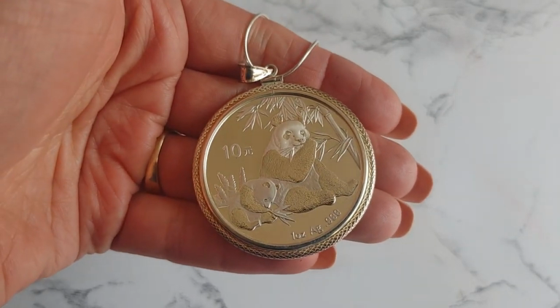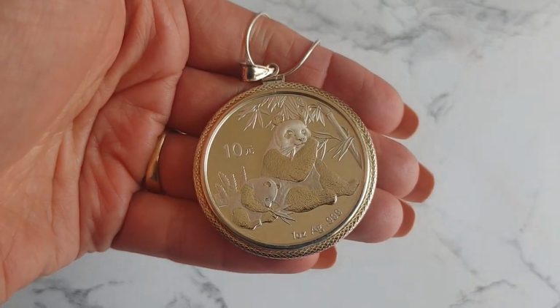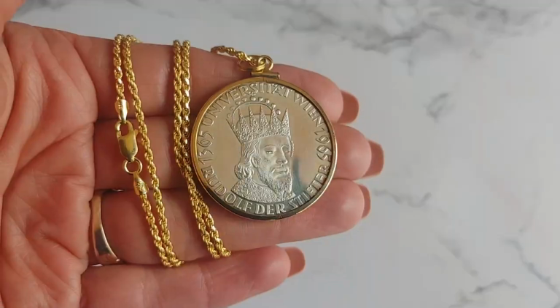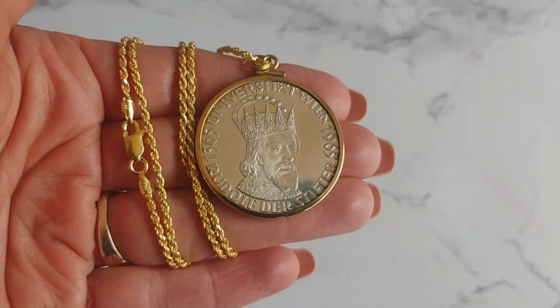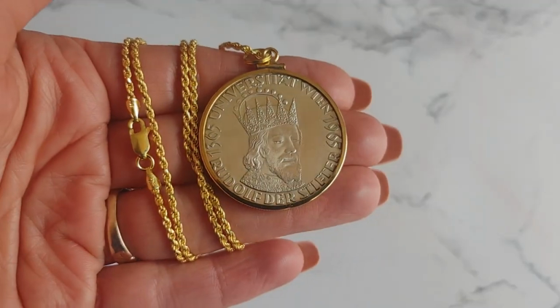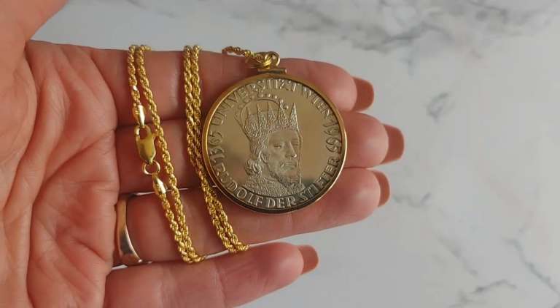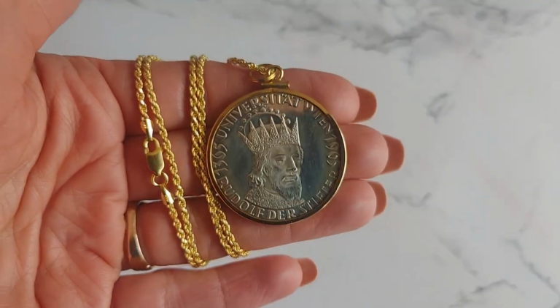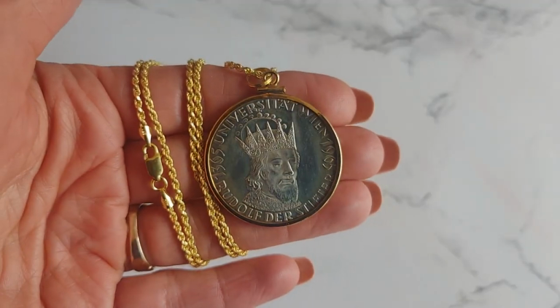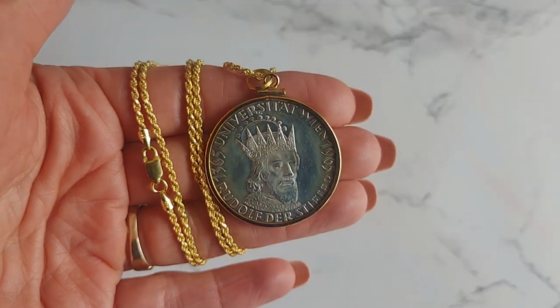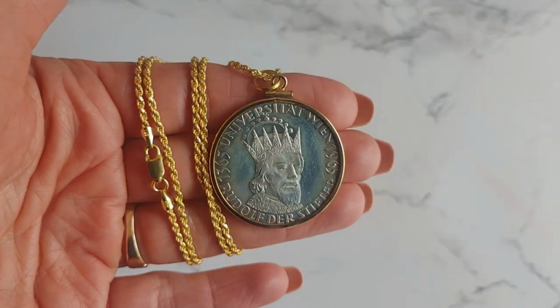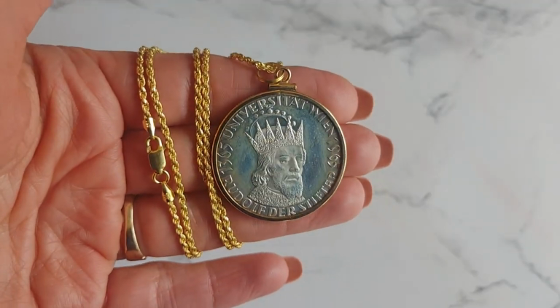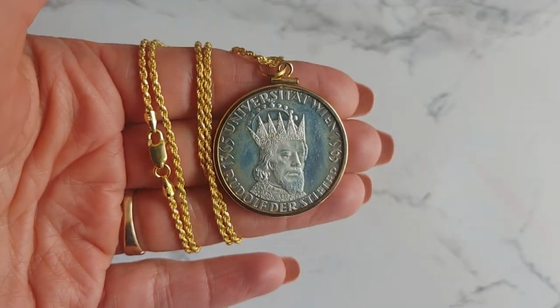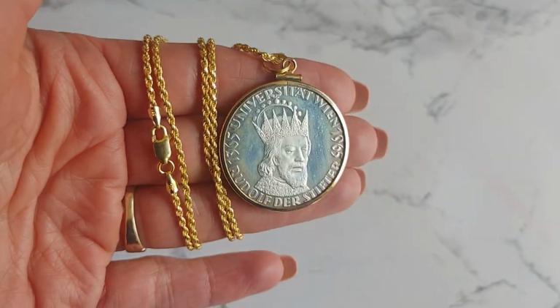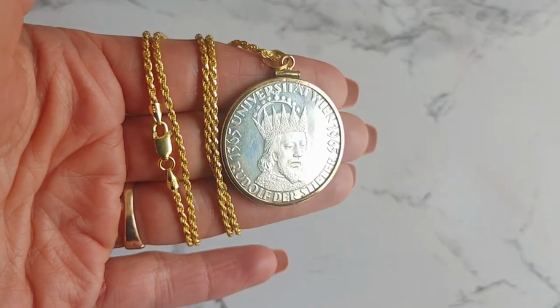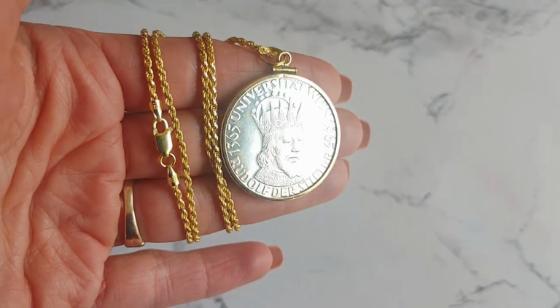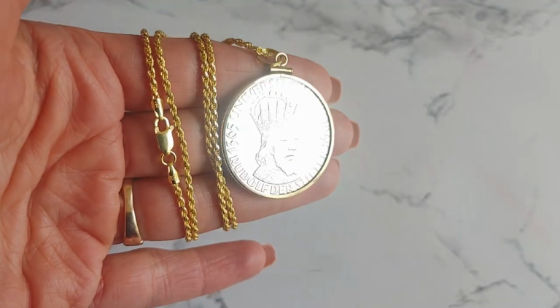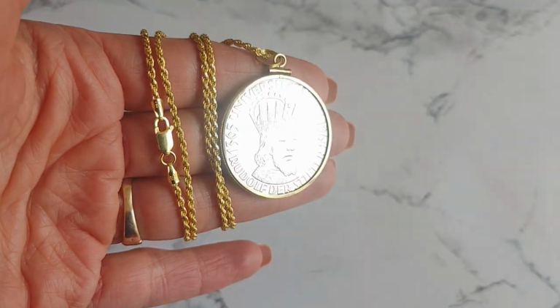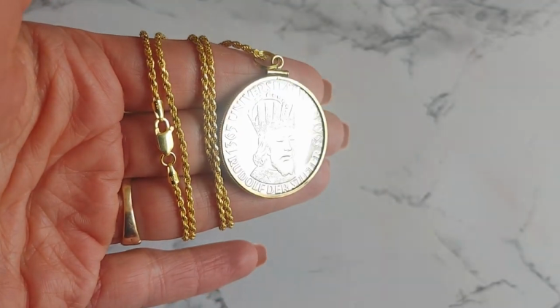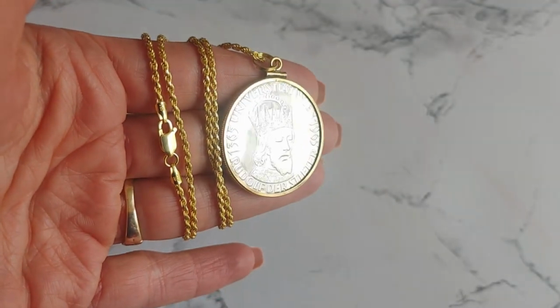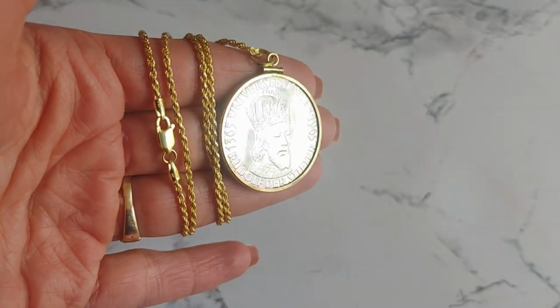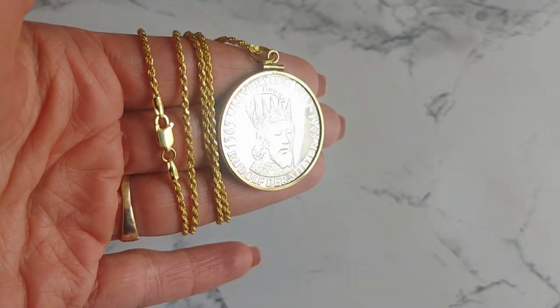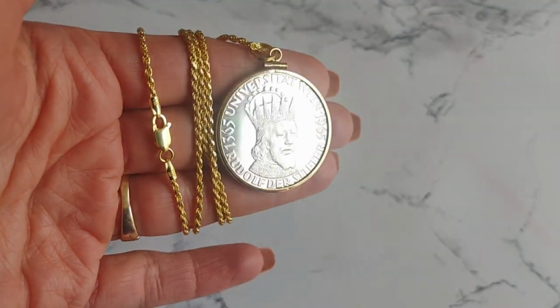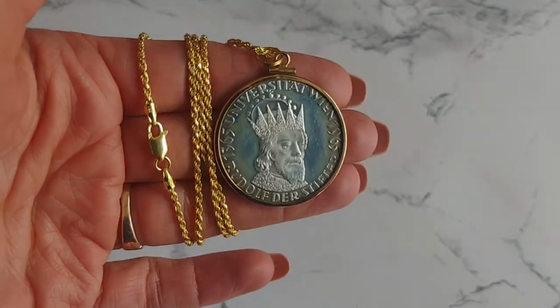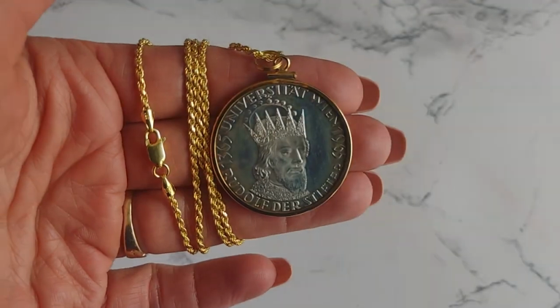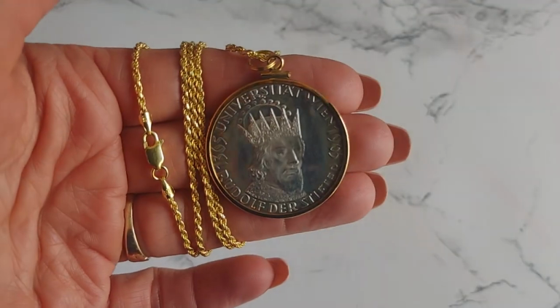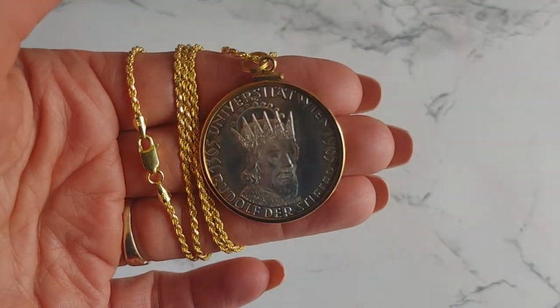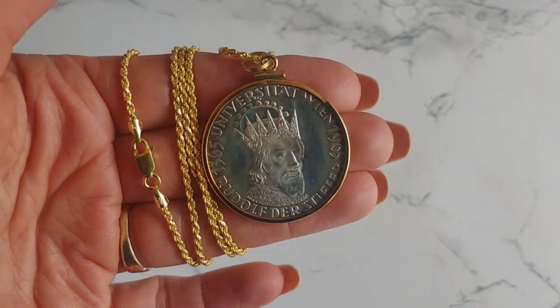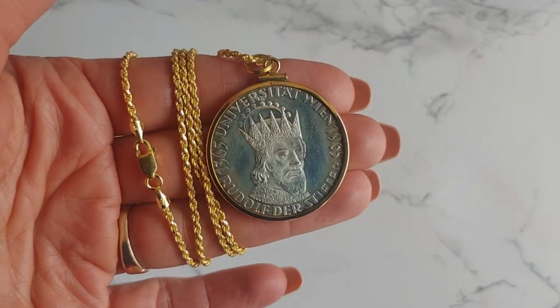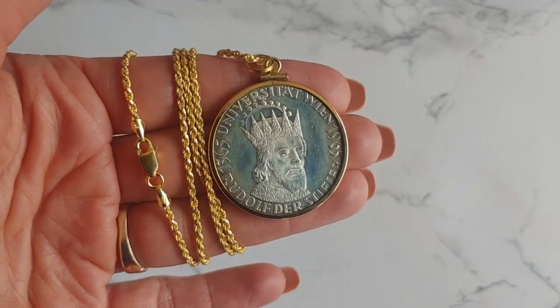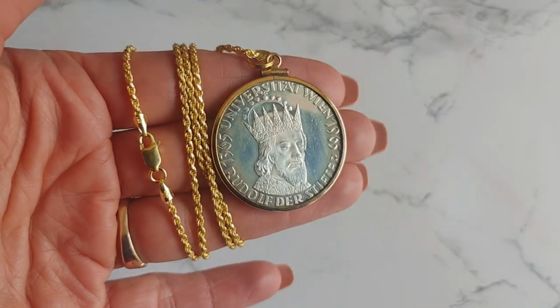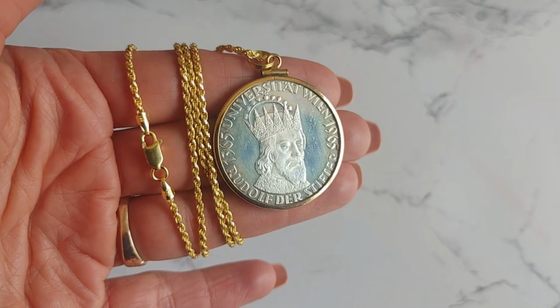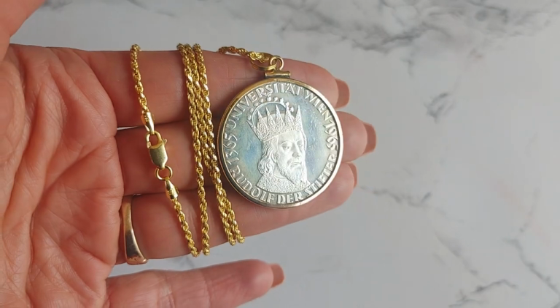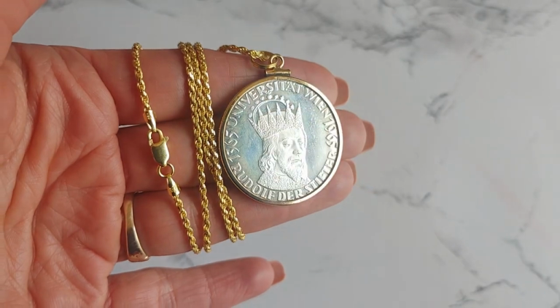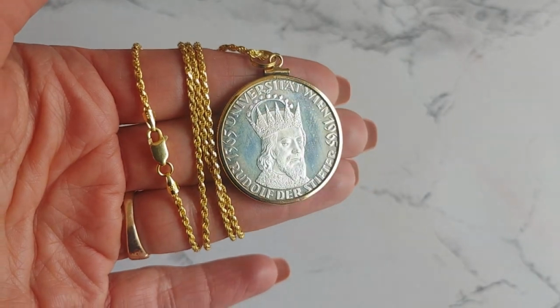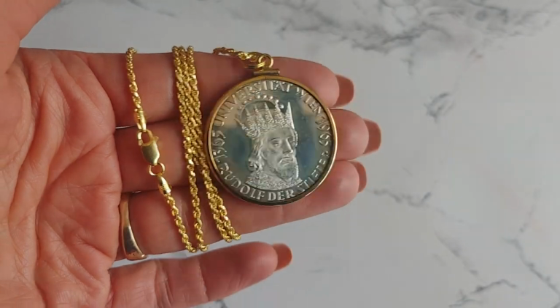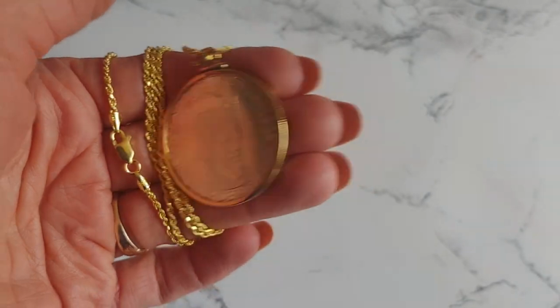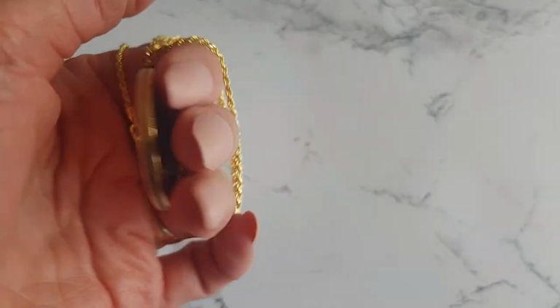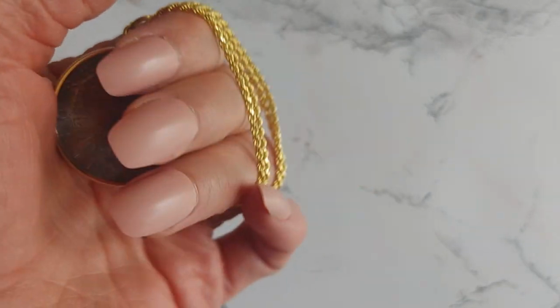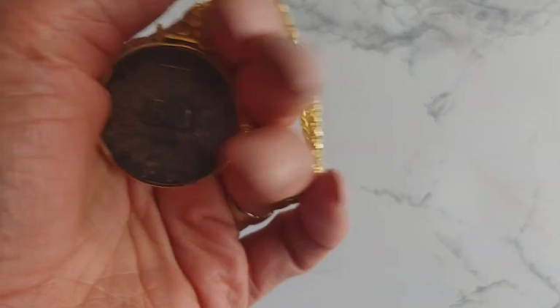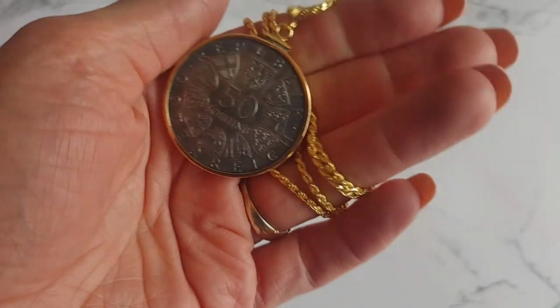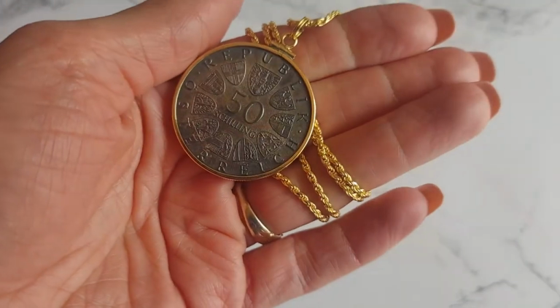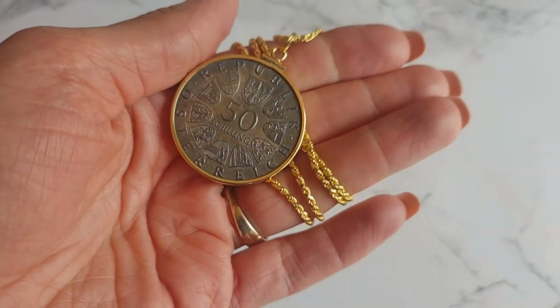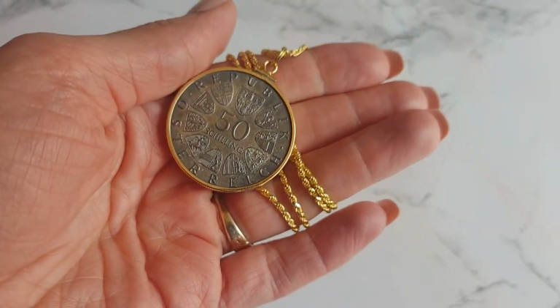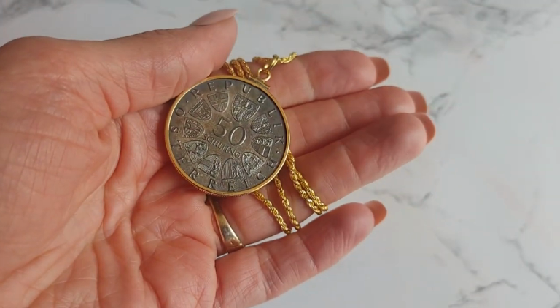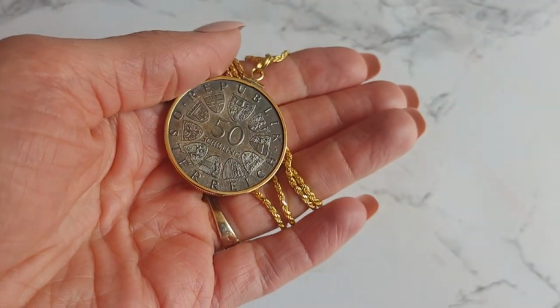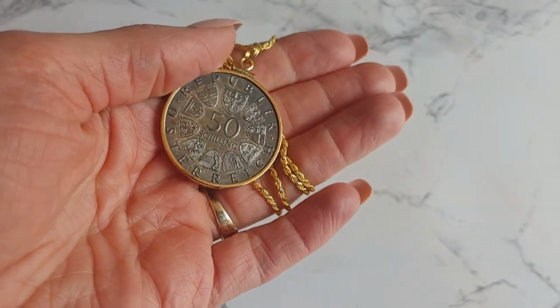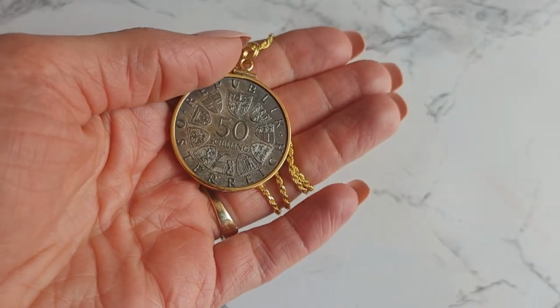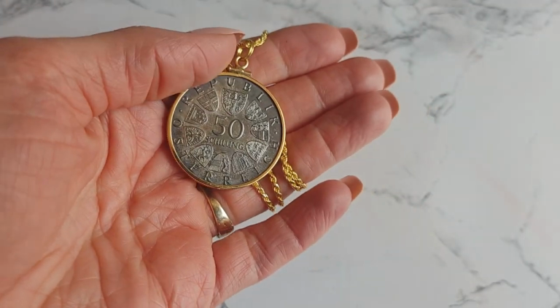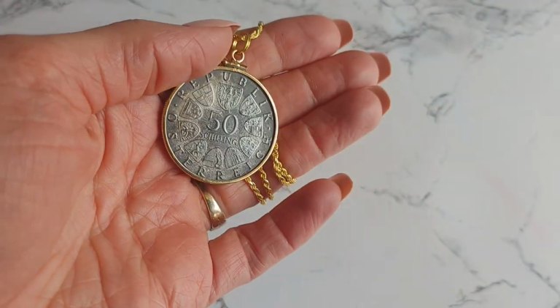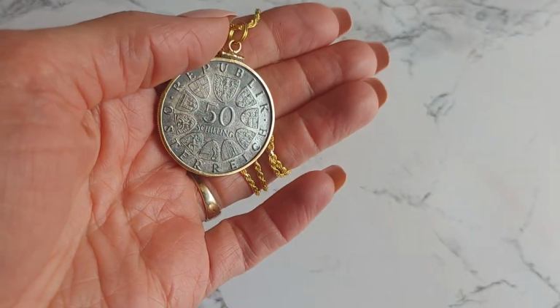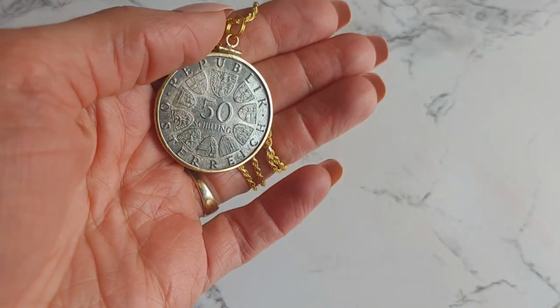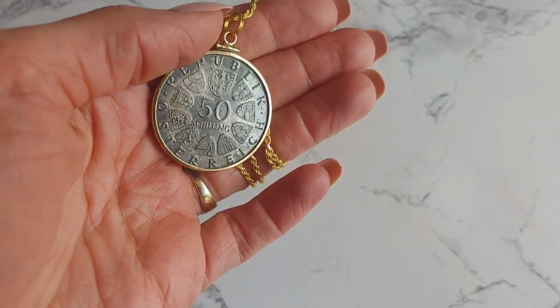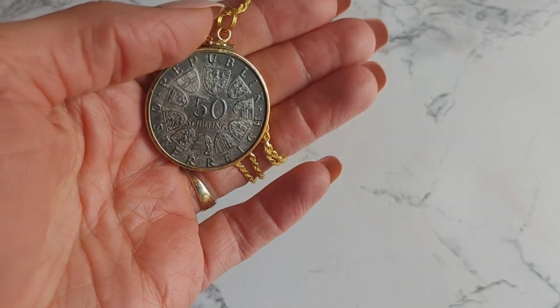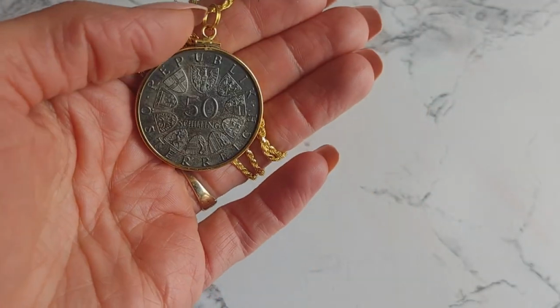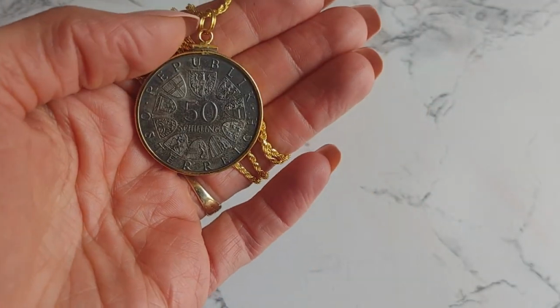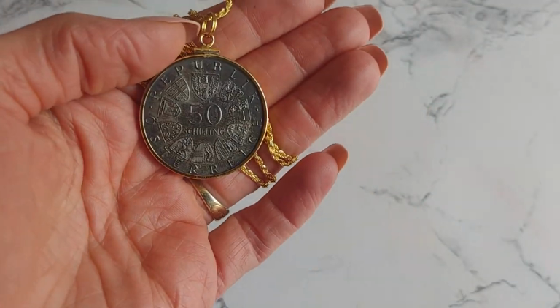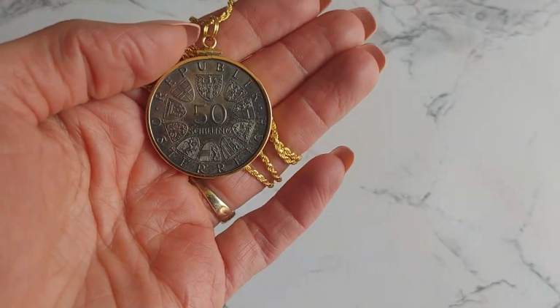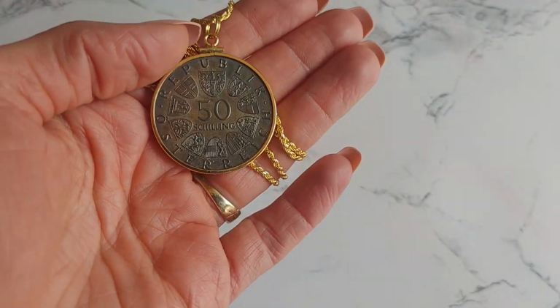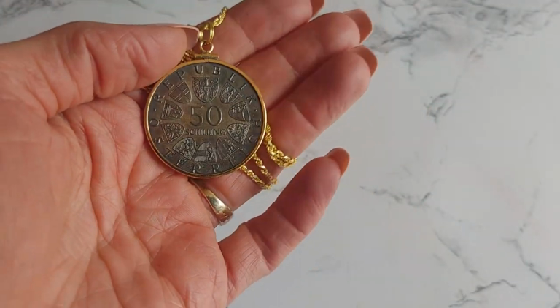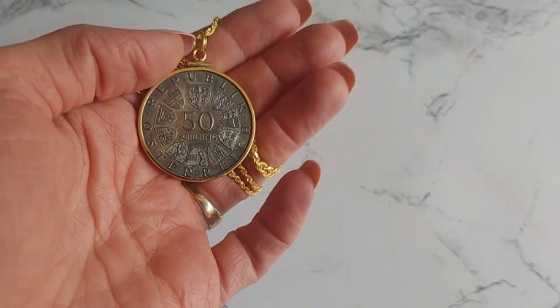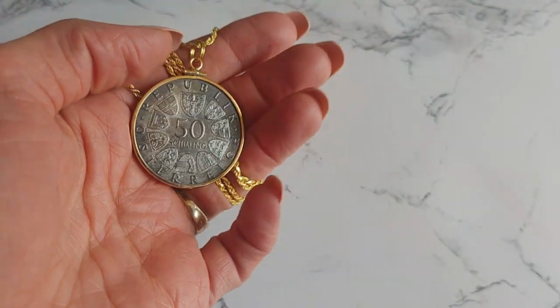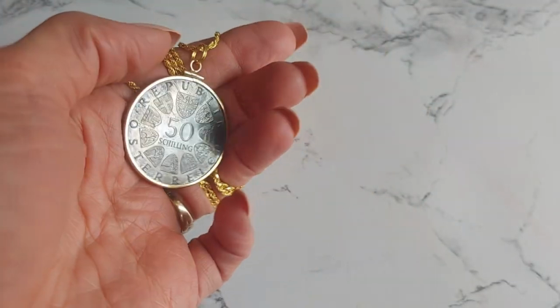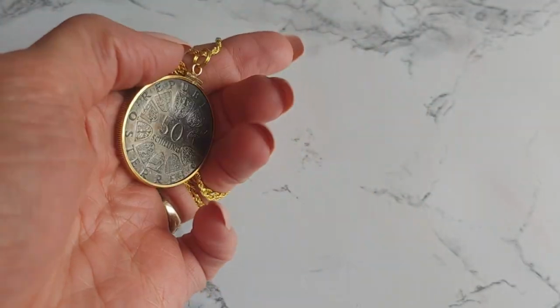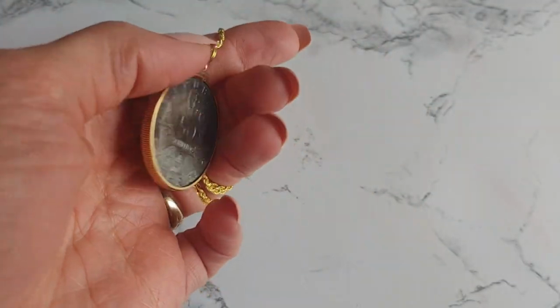Next, this 1965 proof commemorative University of Vienna coin pendant celebrates the university's founding in 1365.